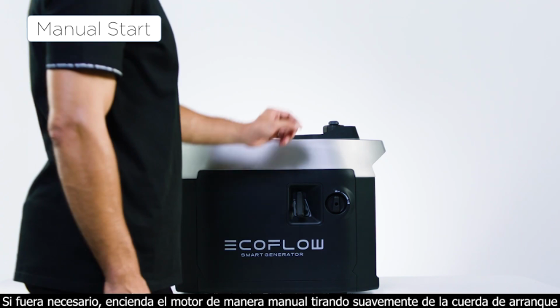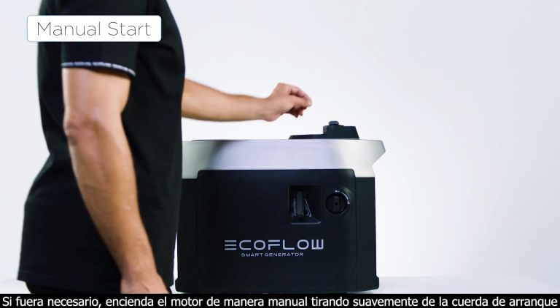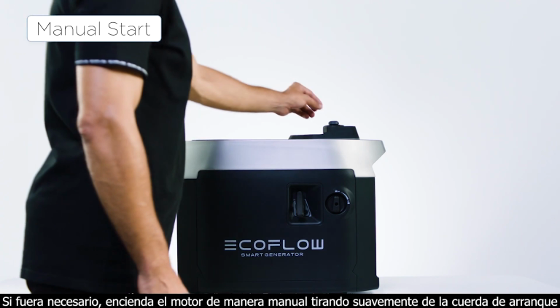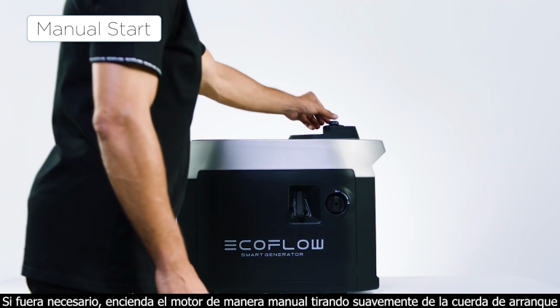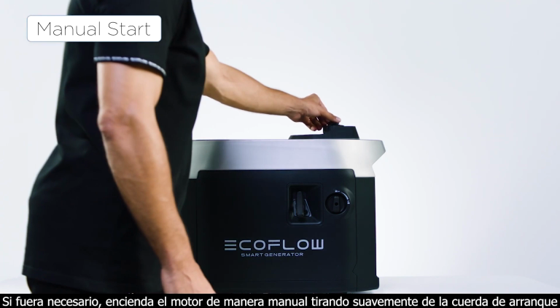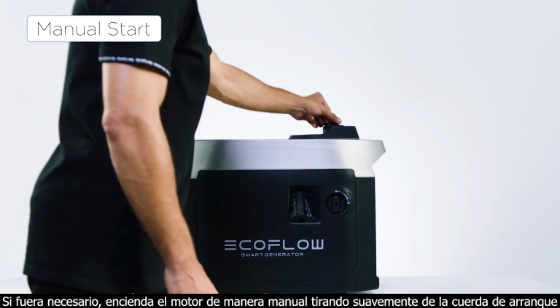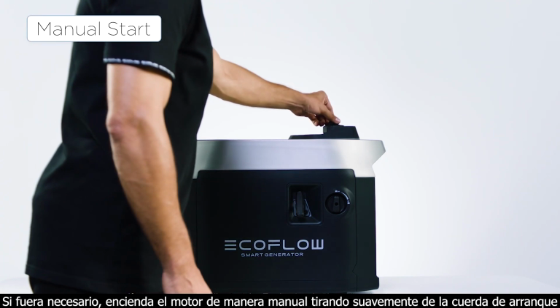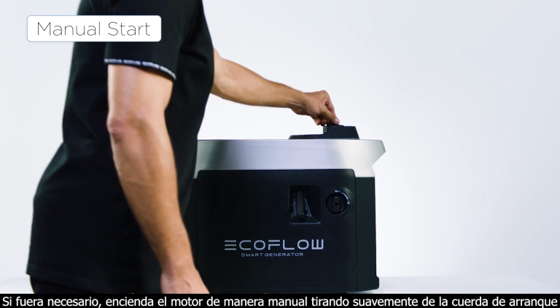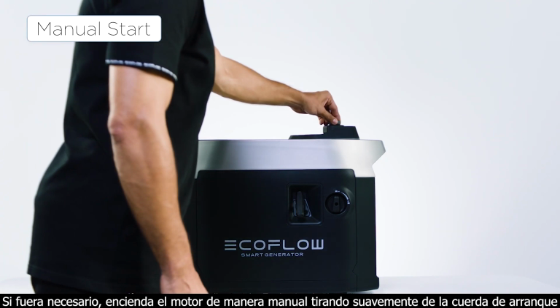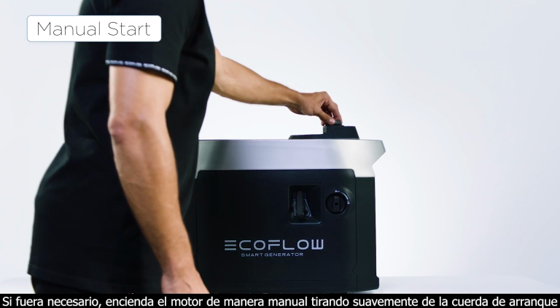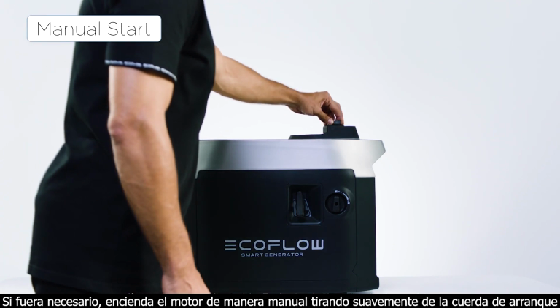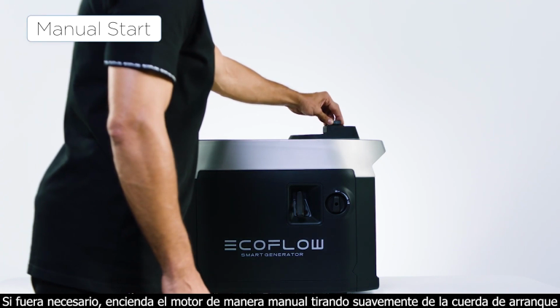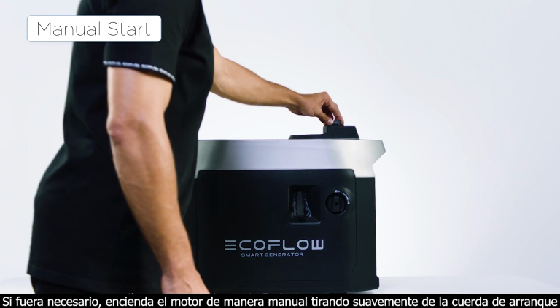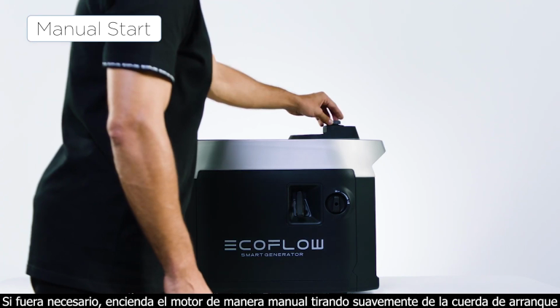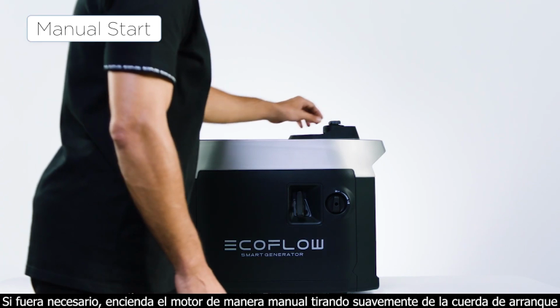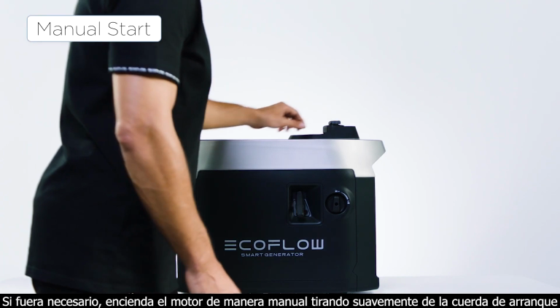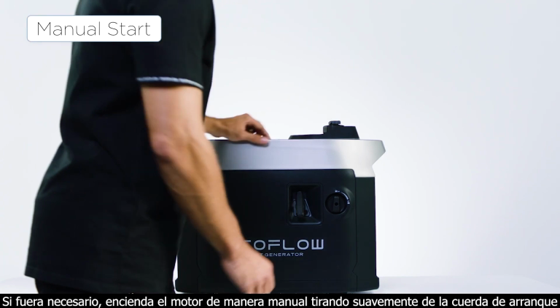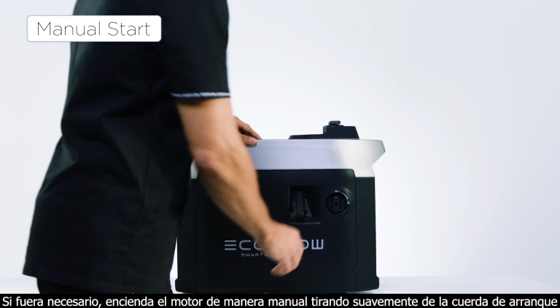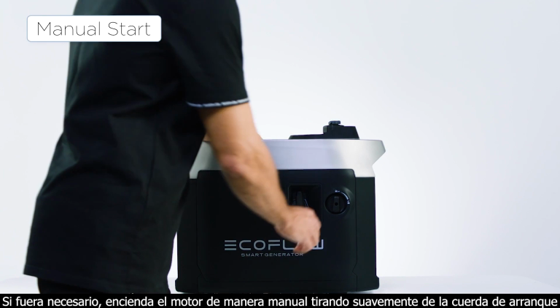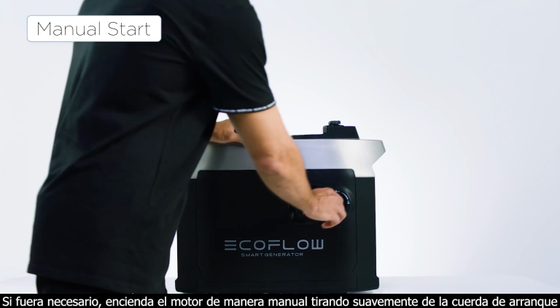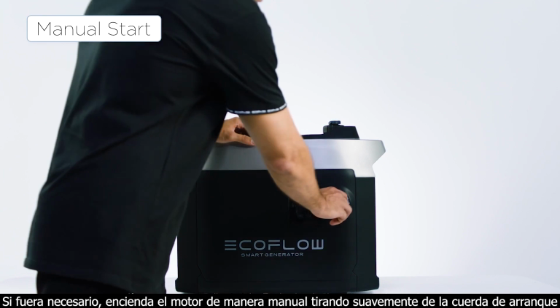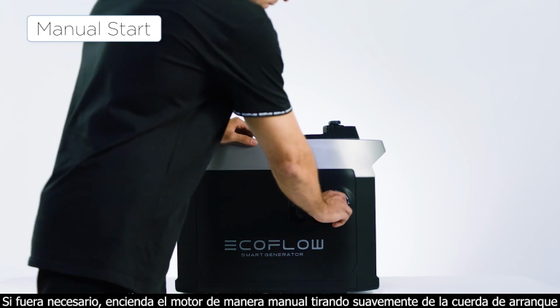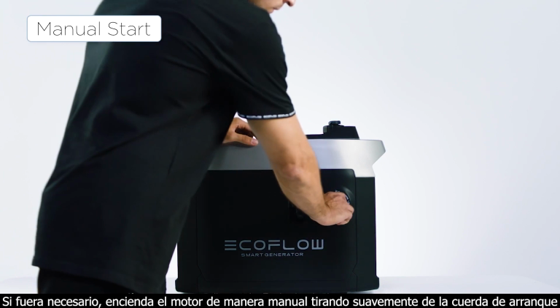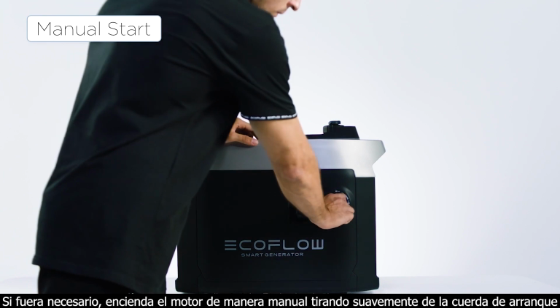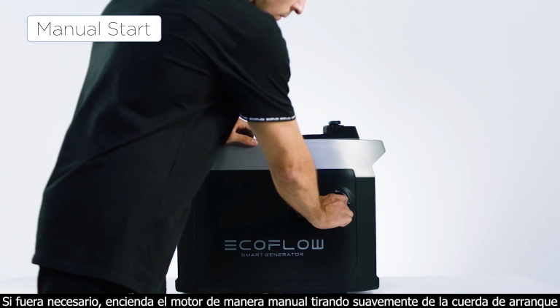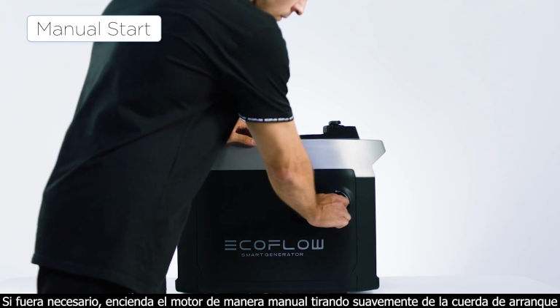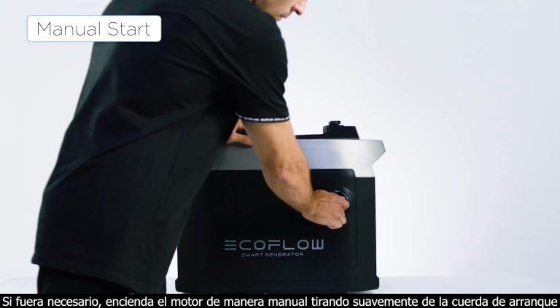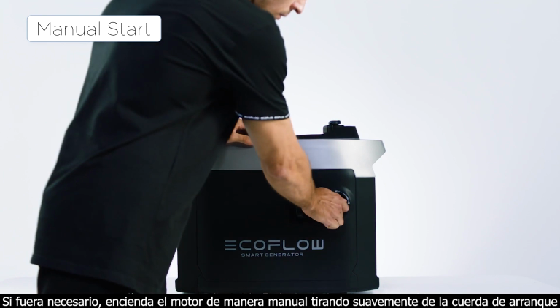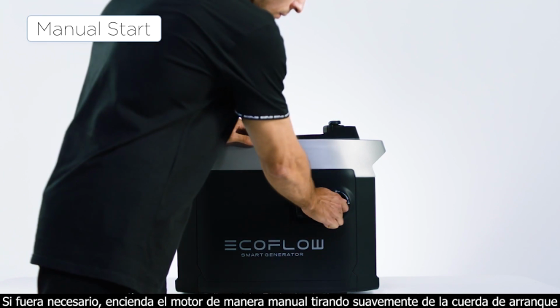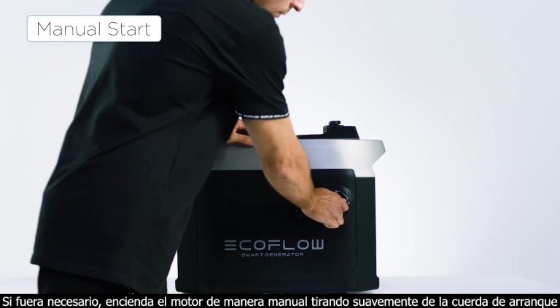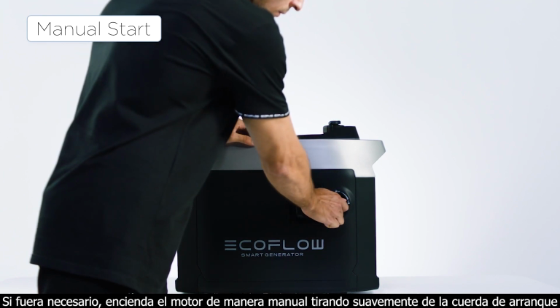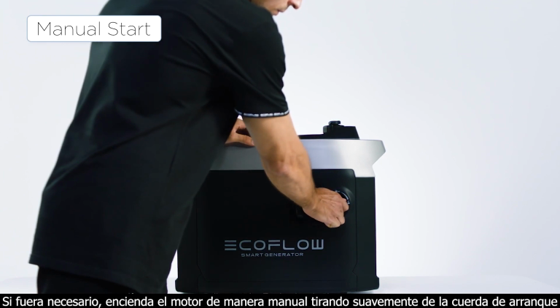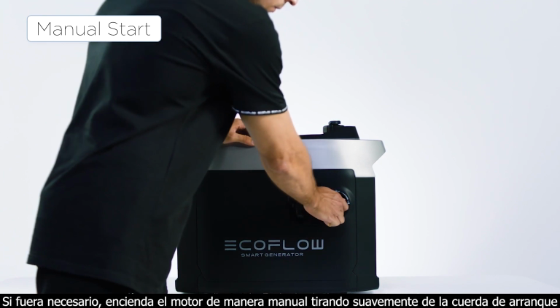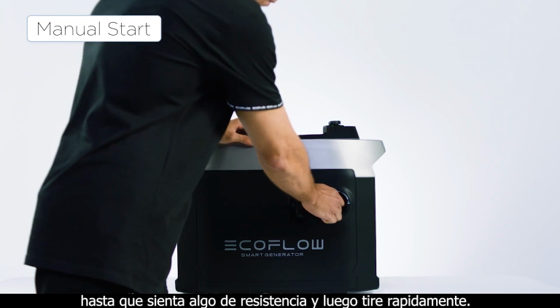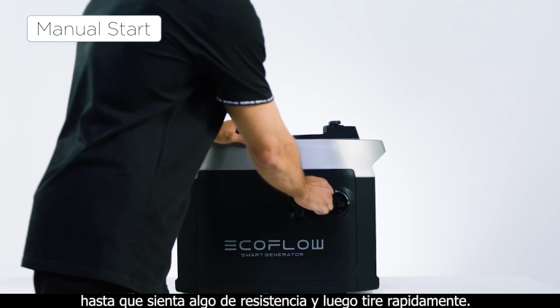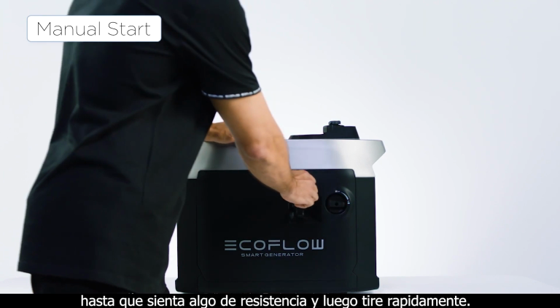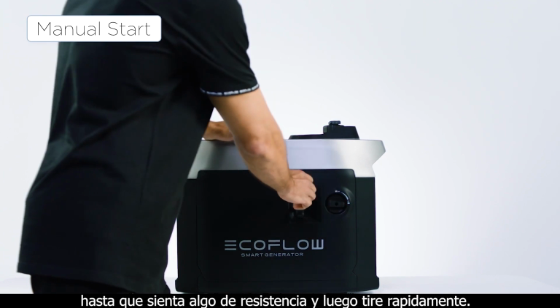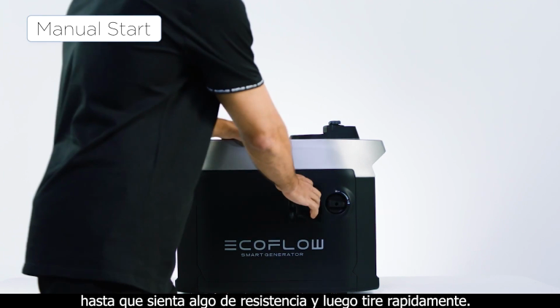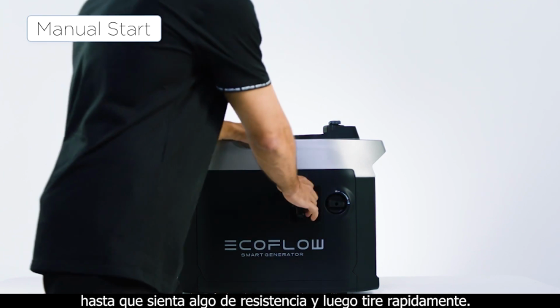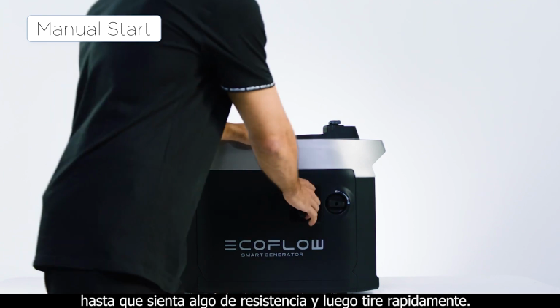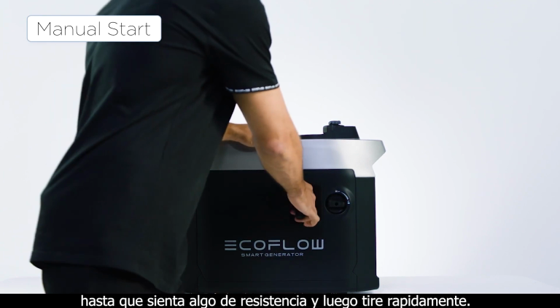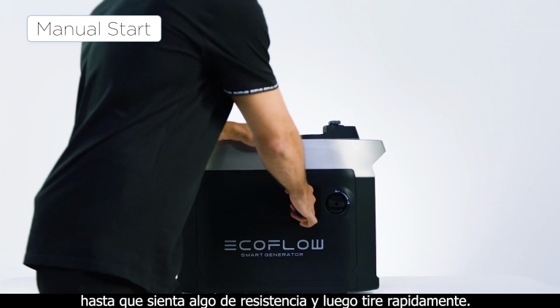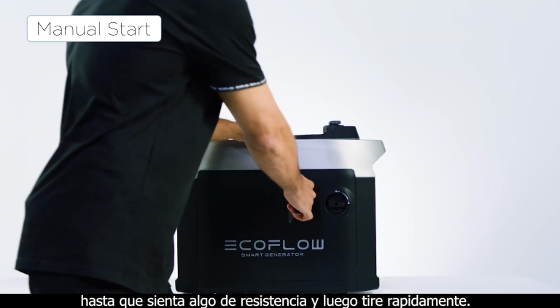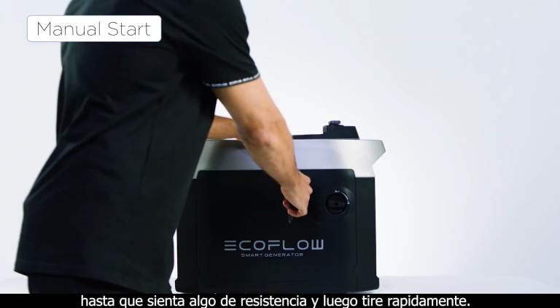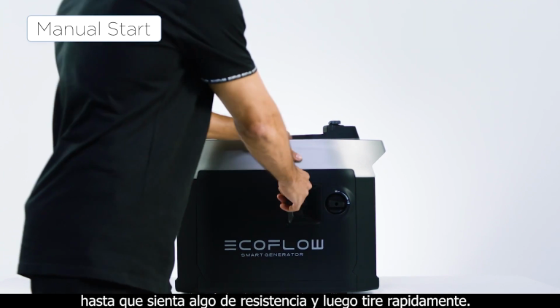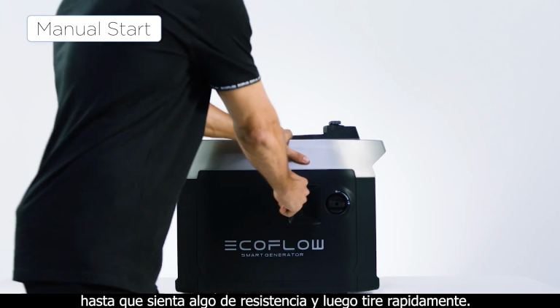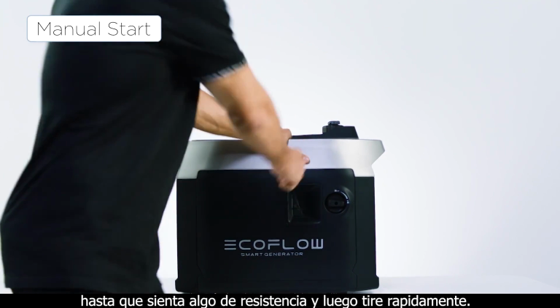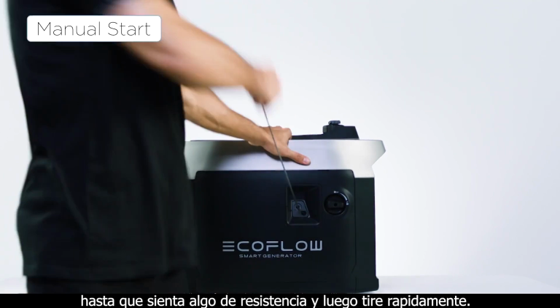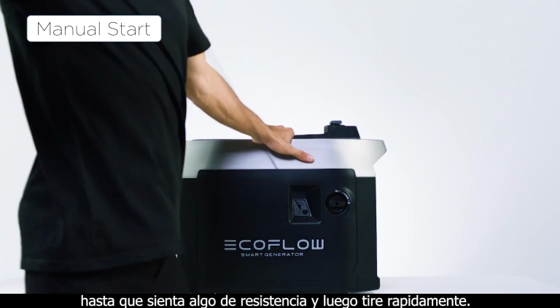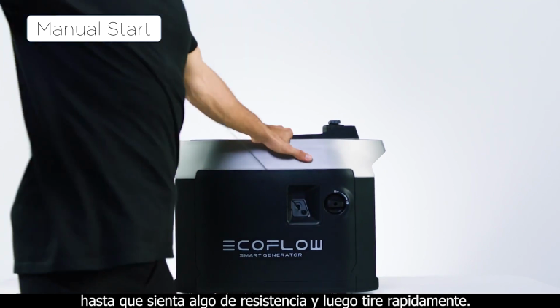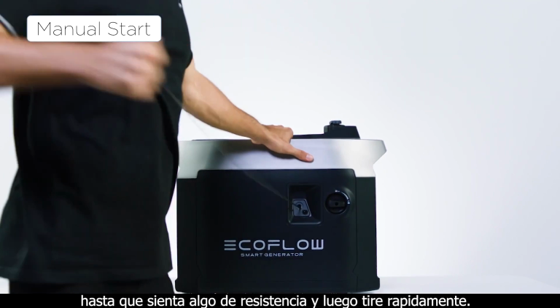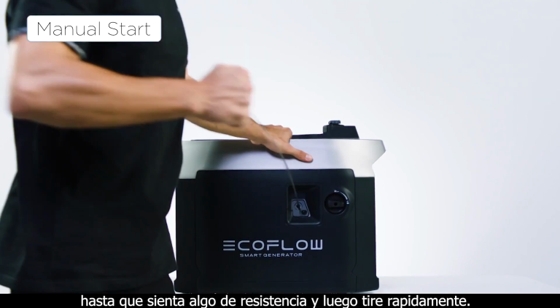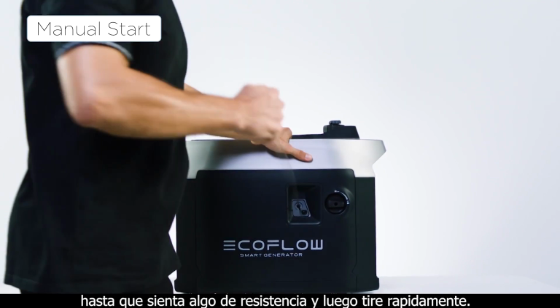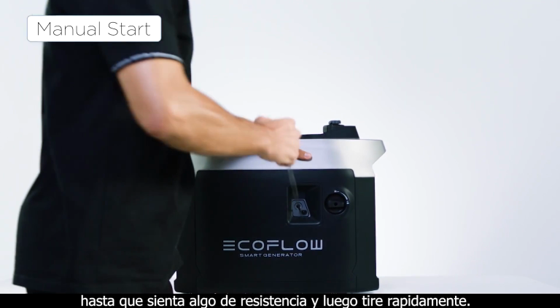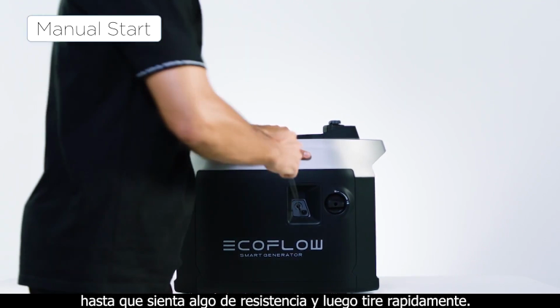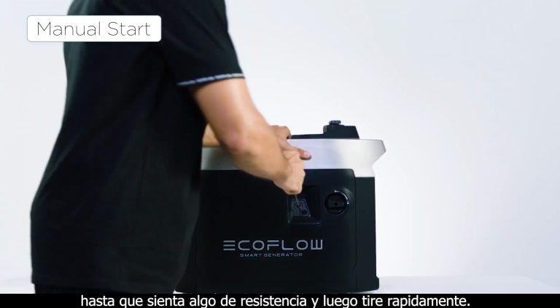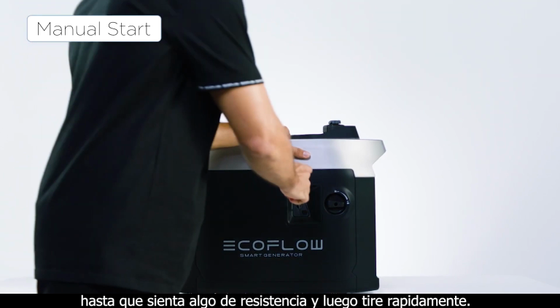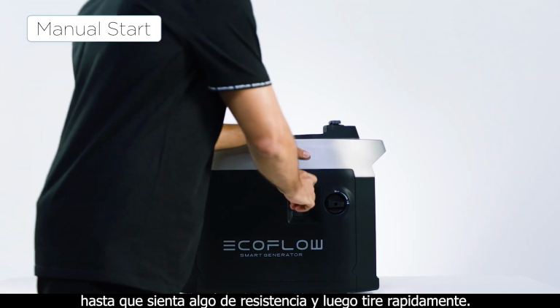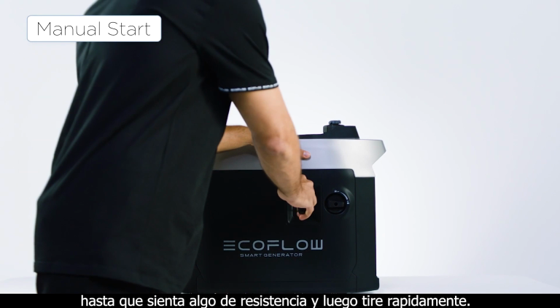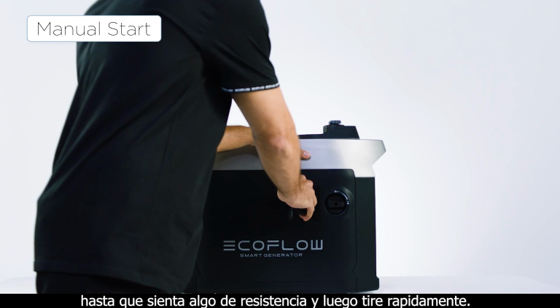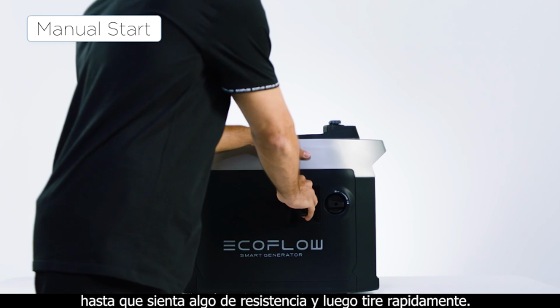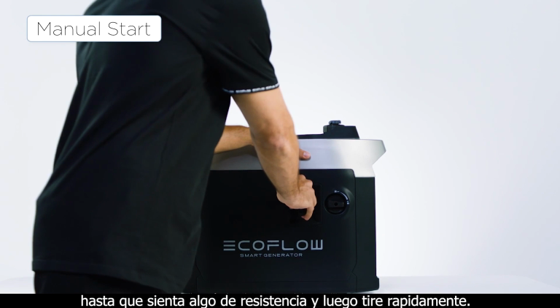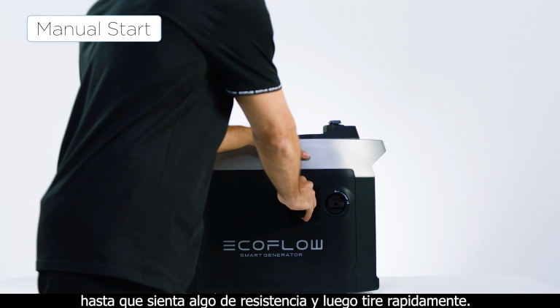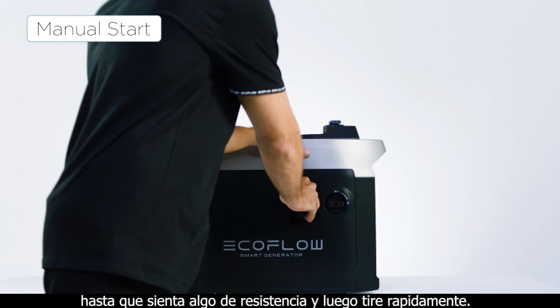If necessary, manually start the engine by slowly pulling the starter grip until you feel resistance, and then pulling it quickly.